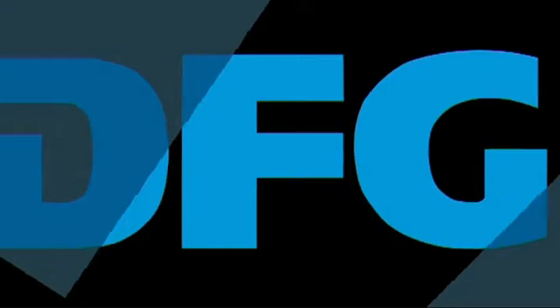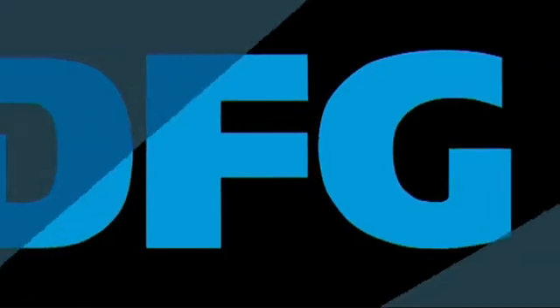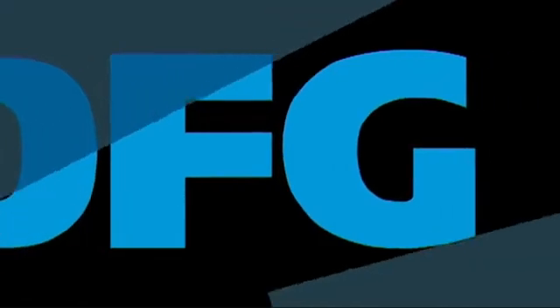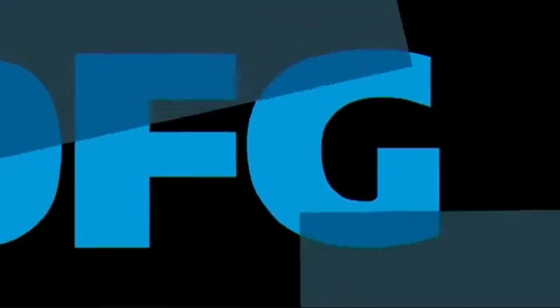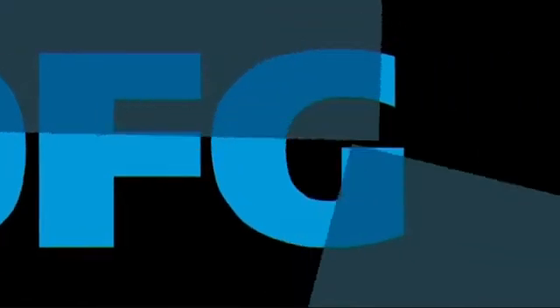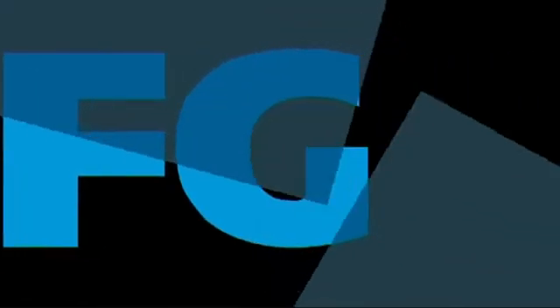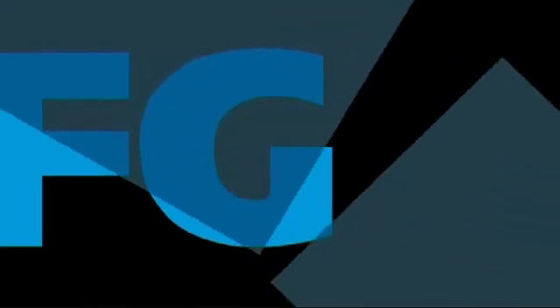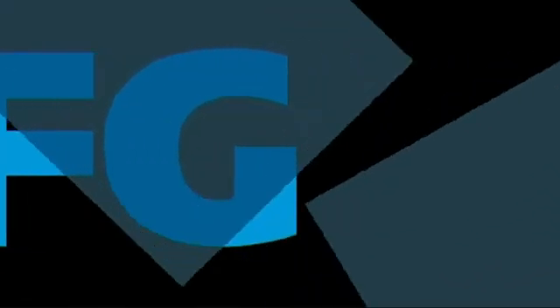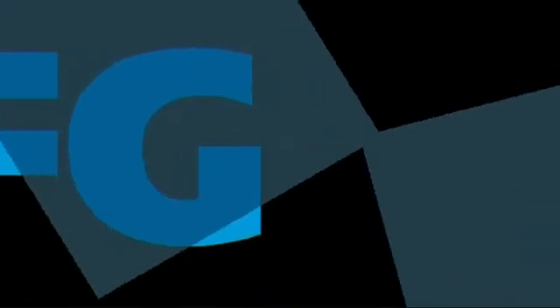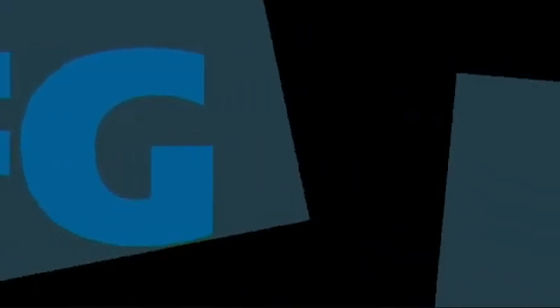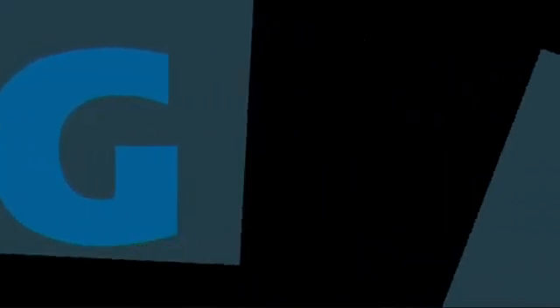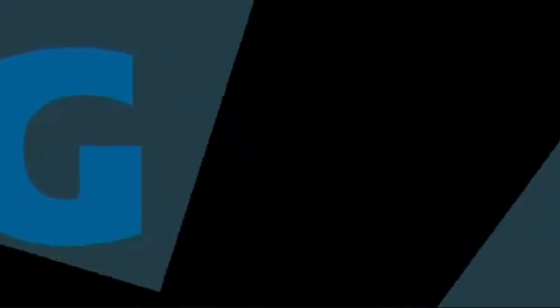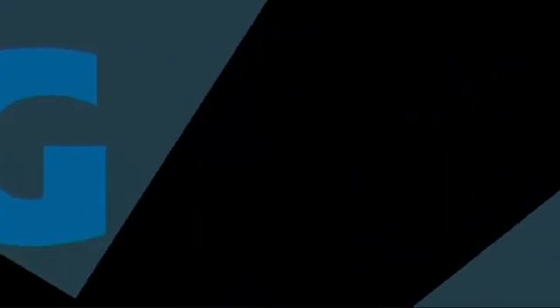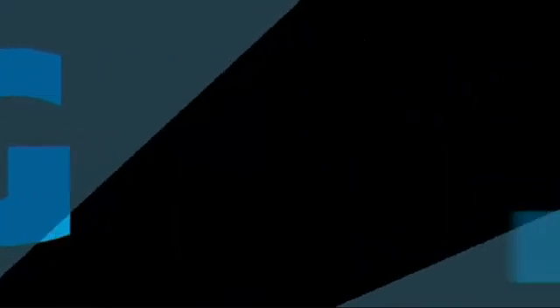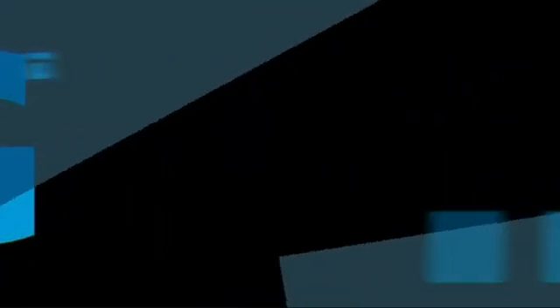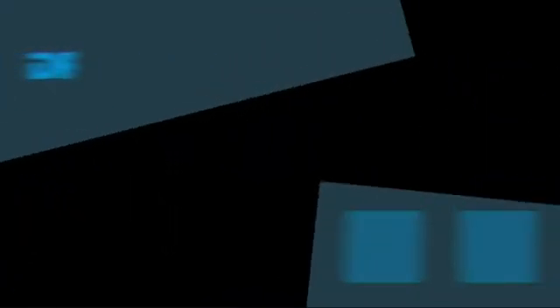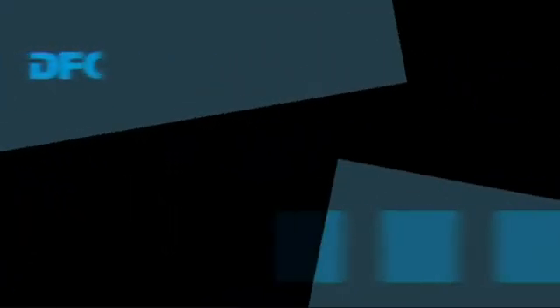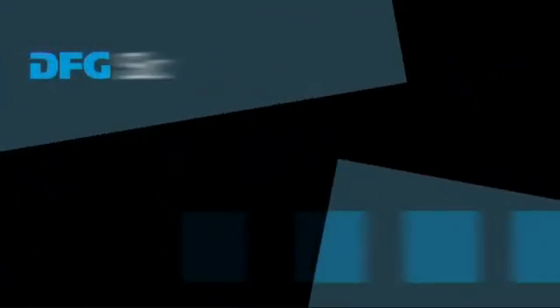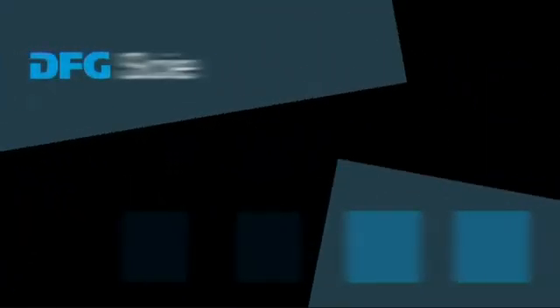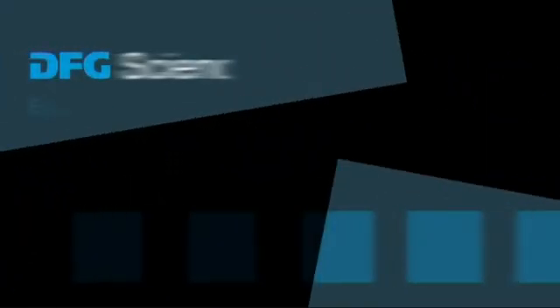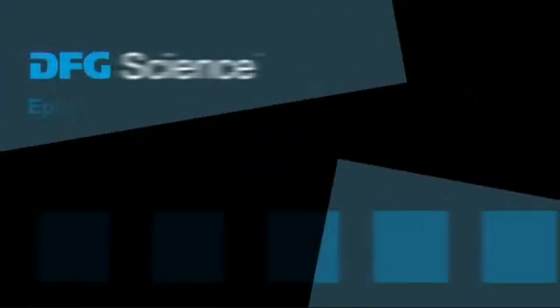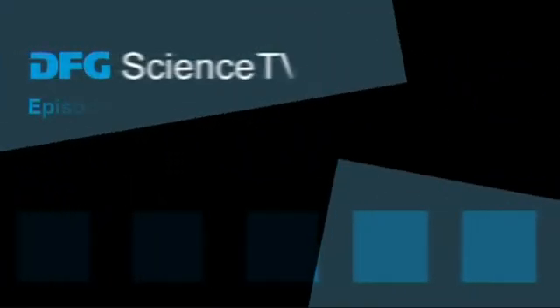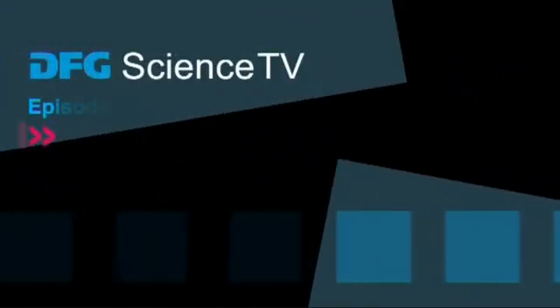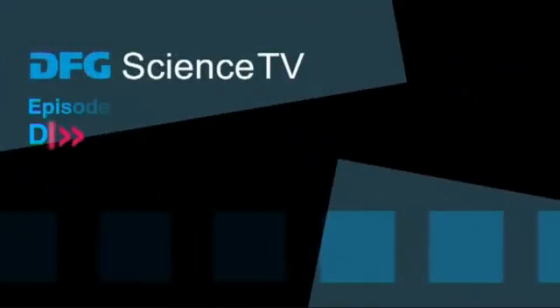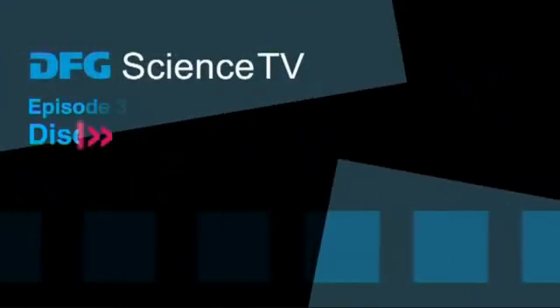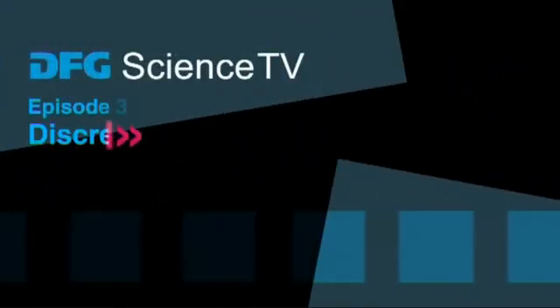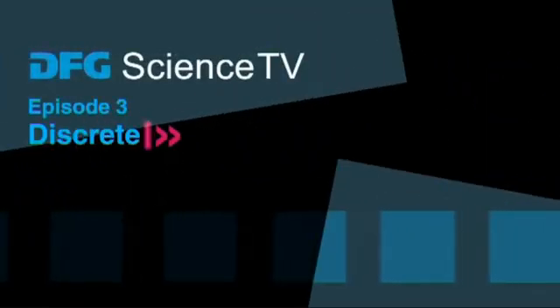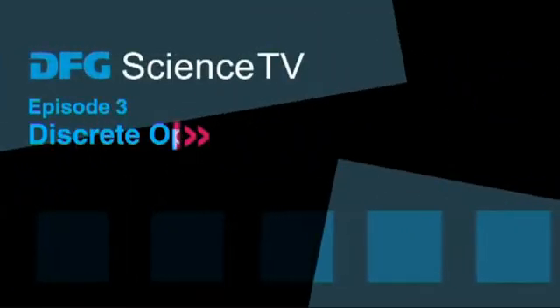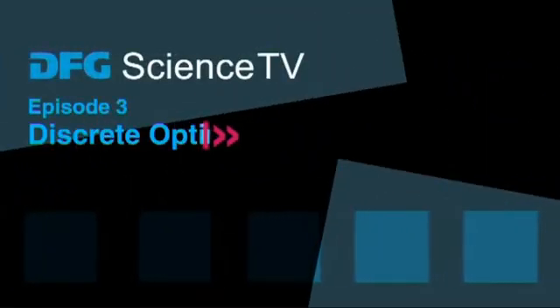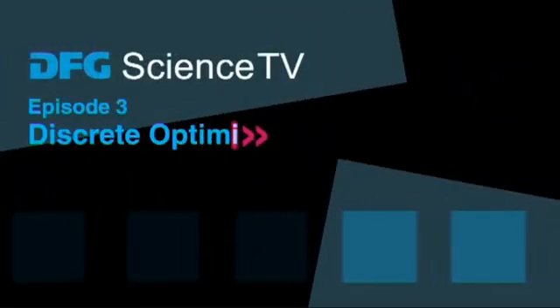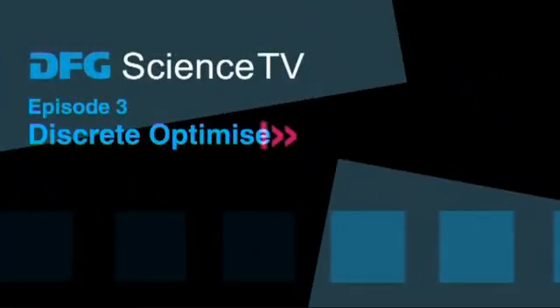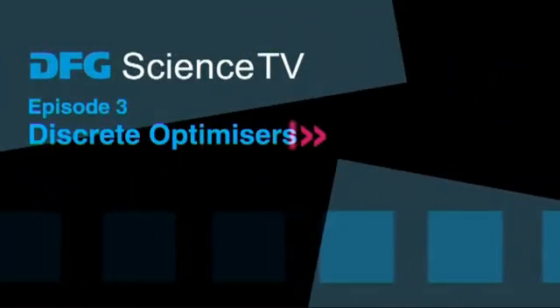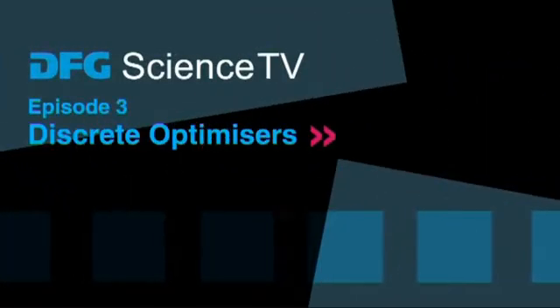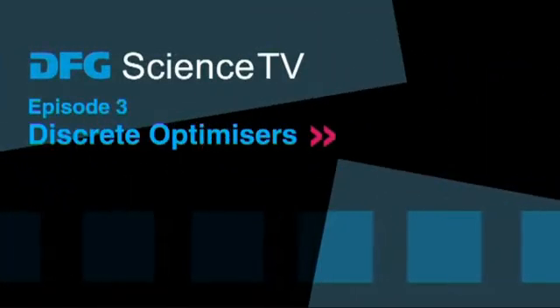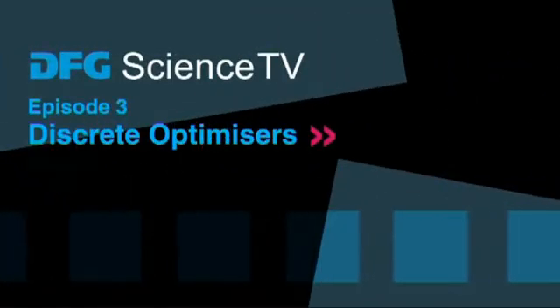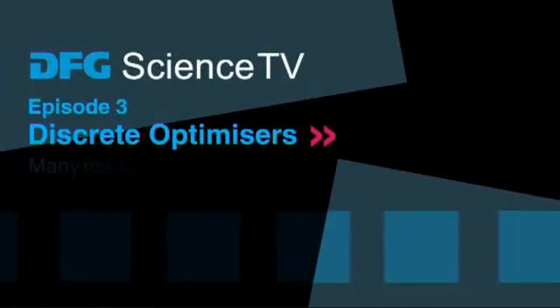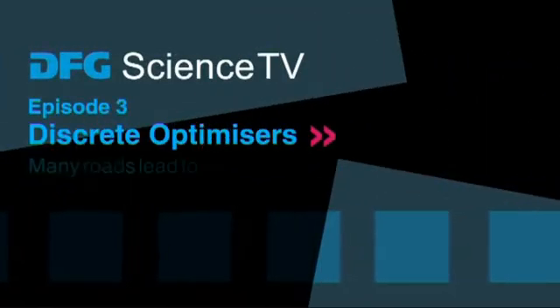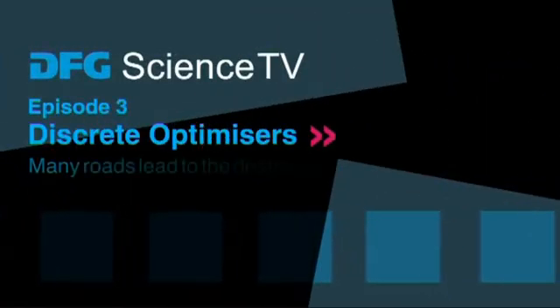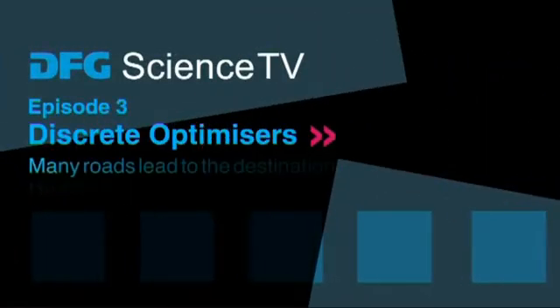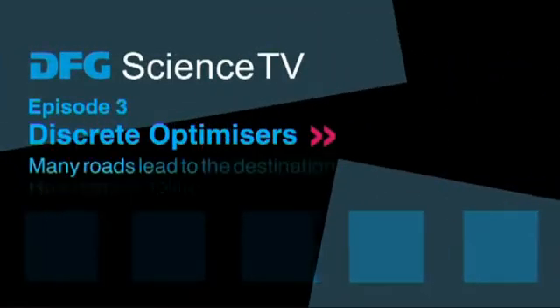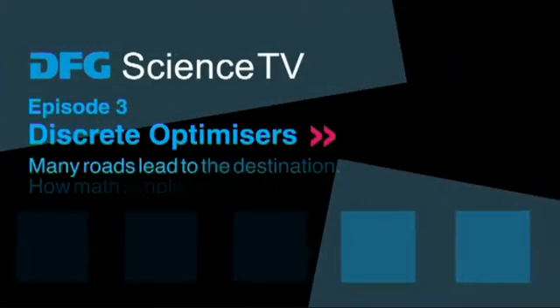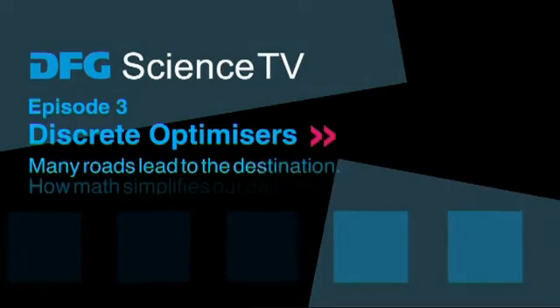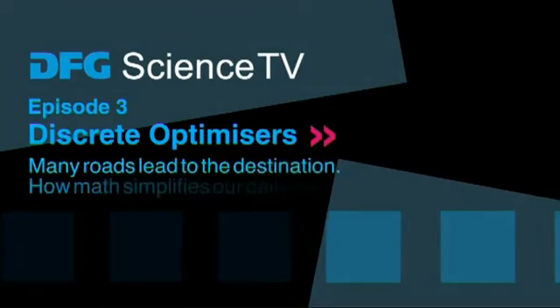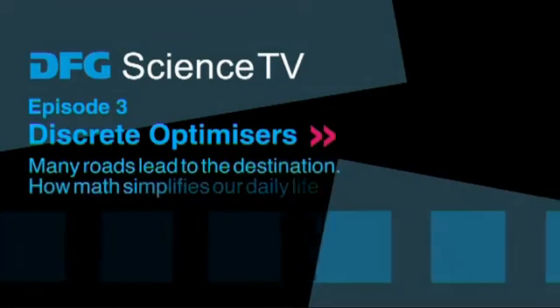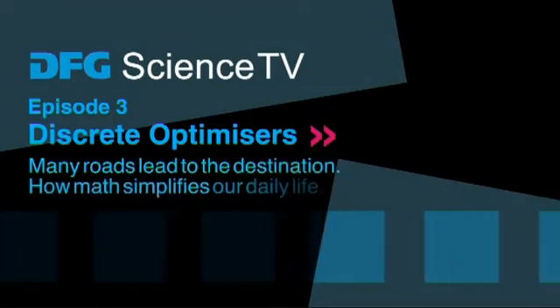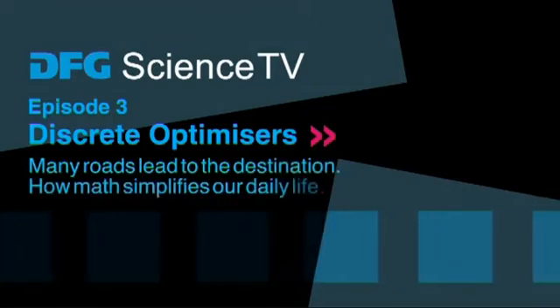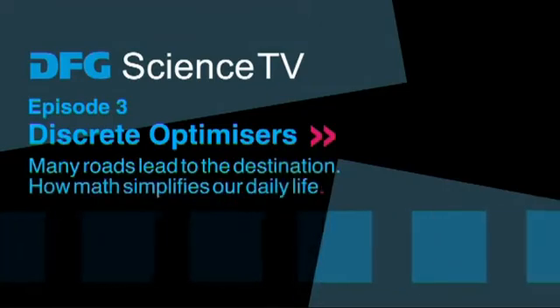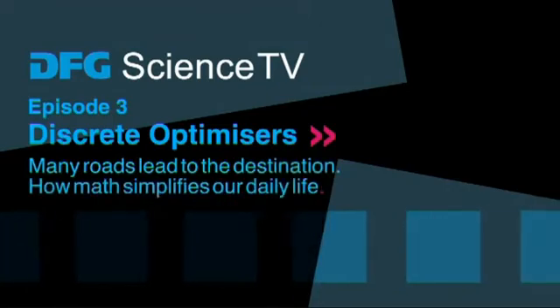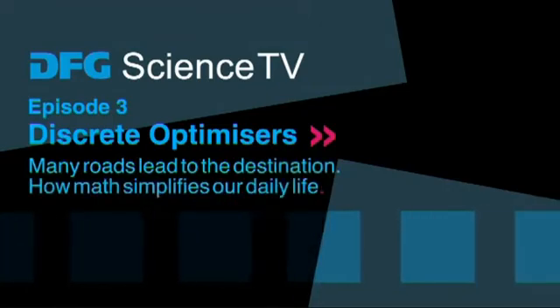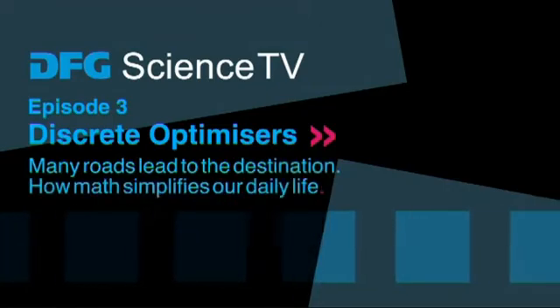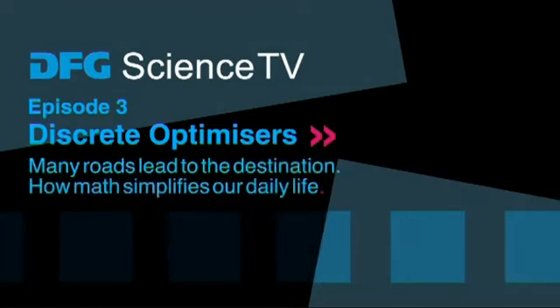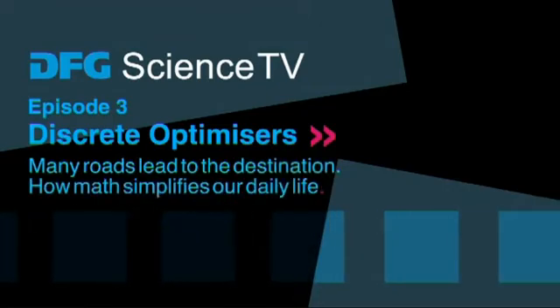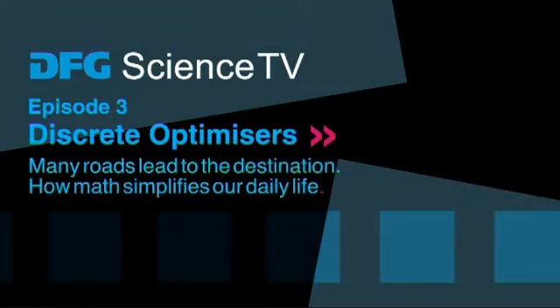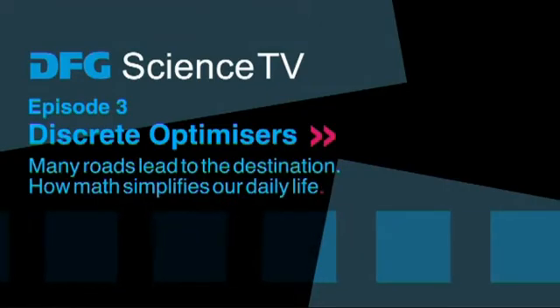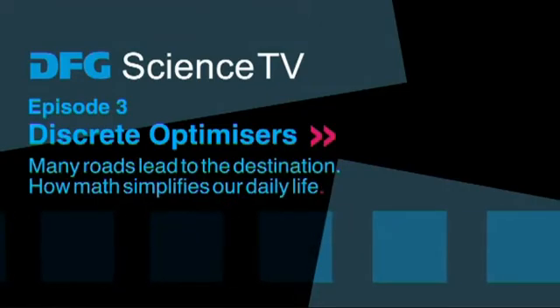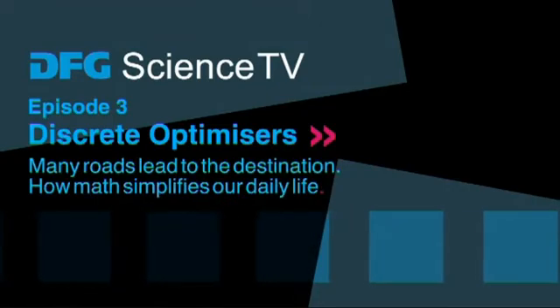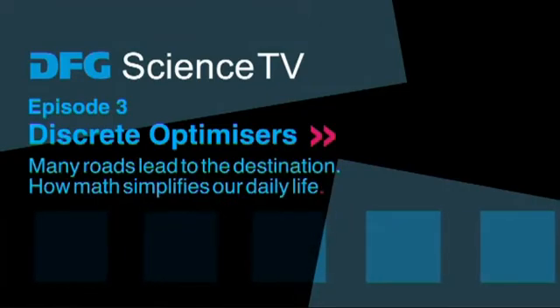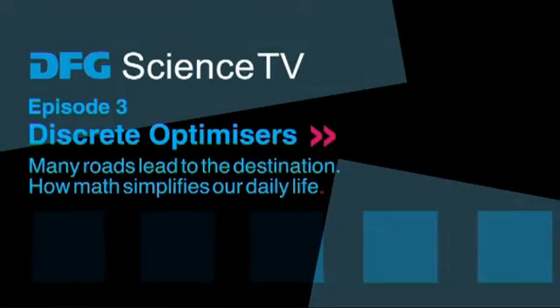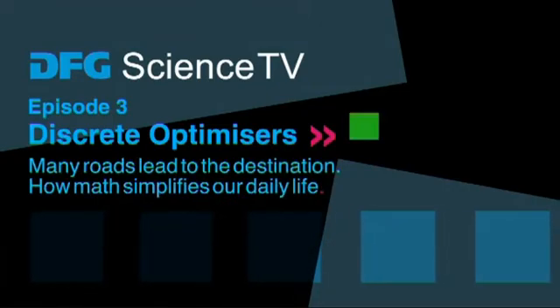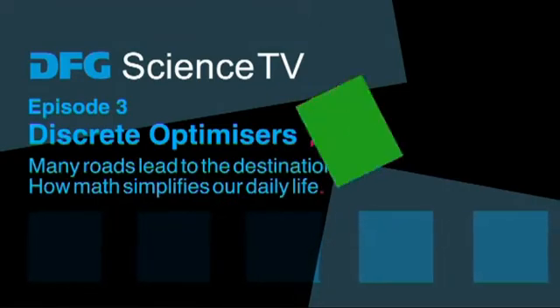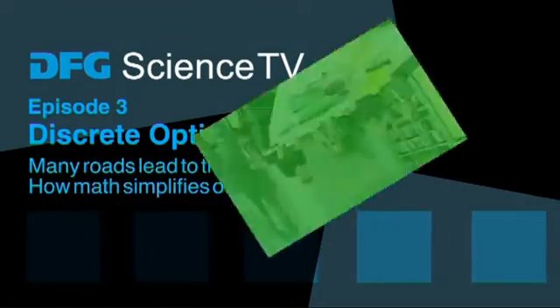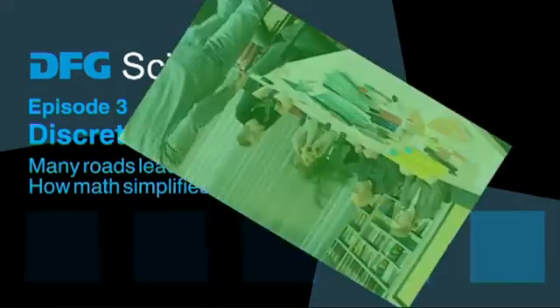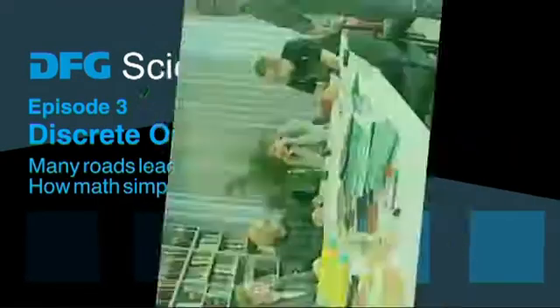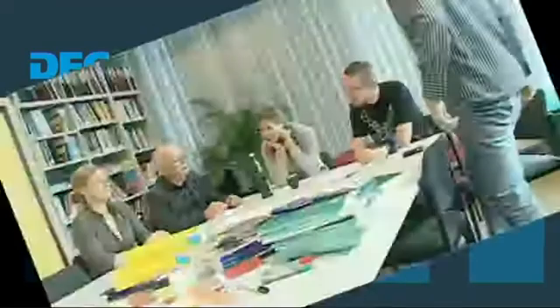DFG Science TV. Discrete optimizers — many roads lead to the destination. How math simplifies our daily life.